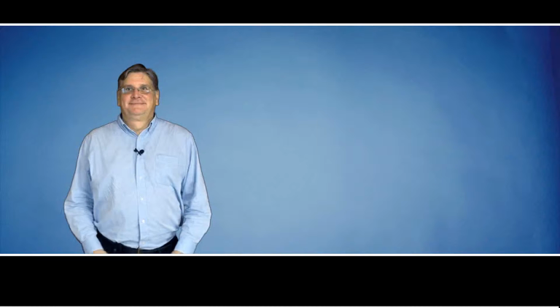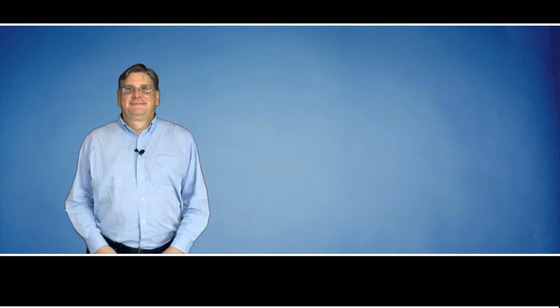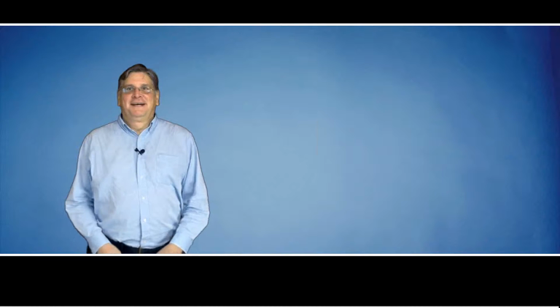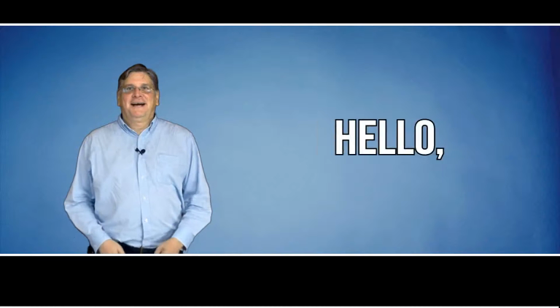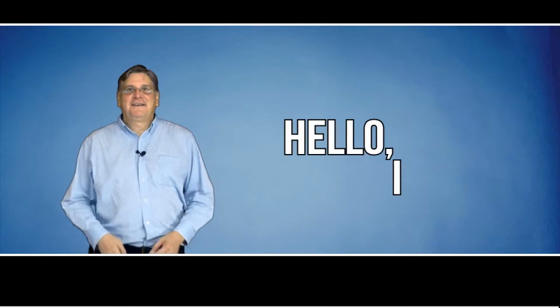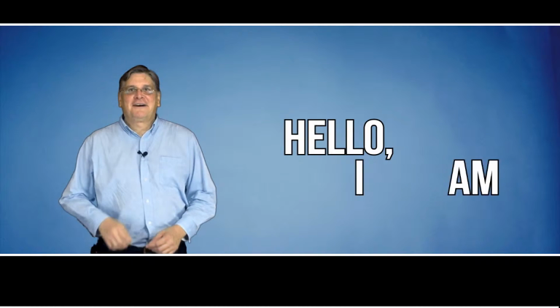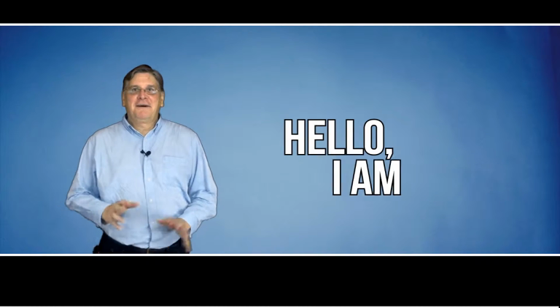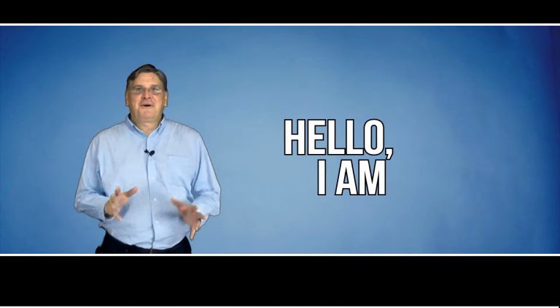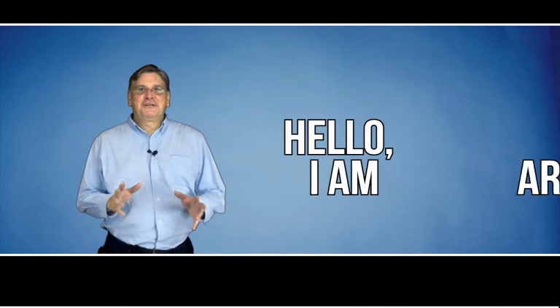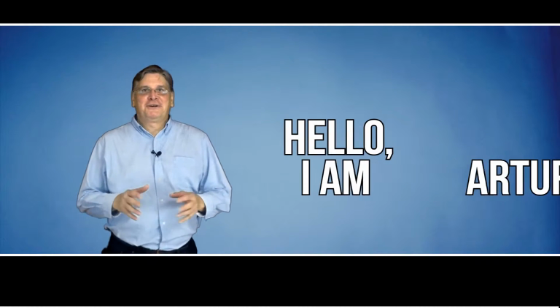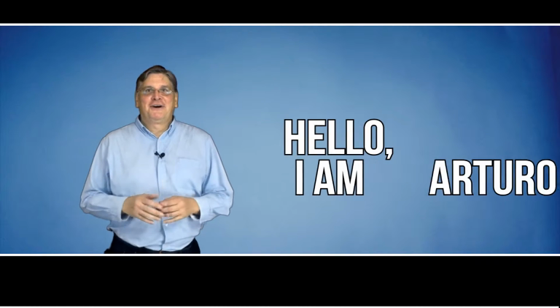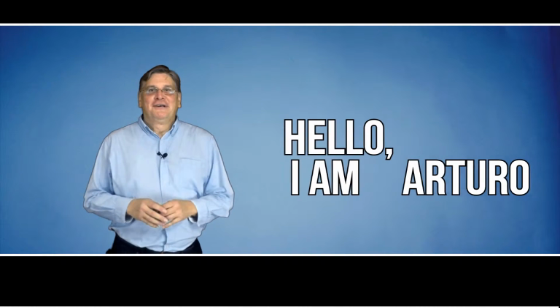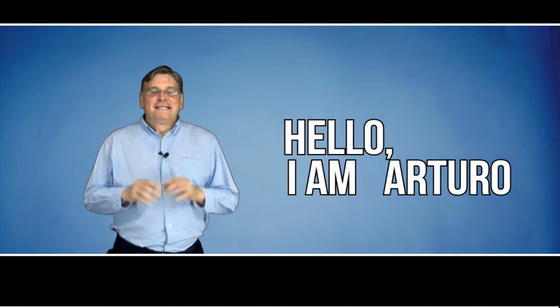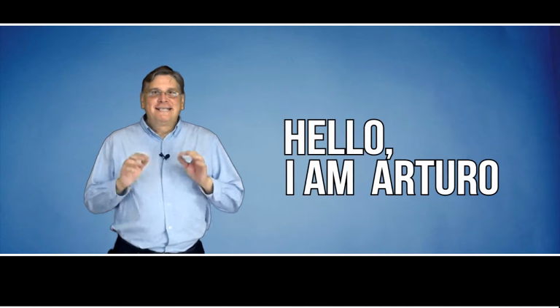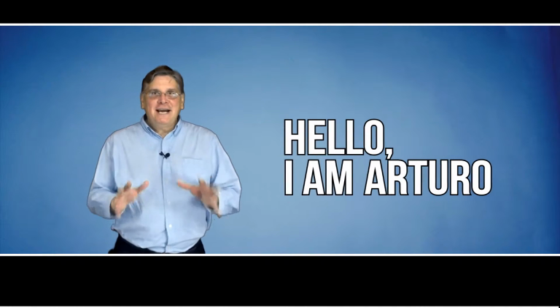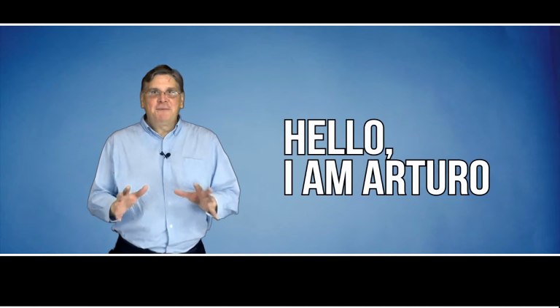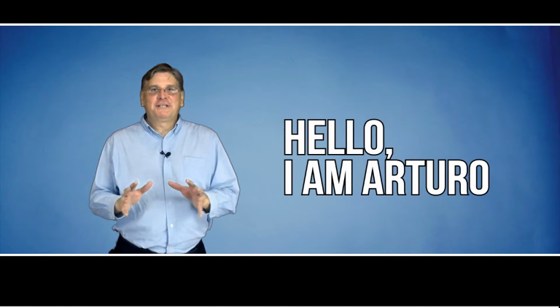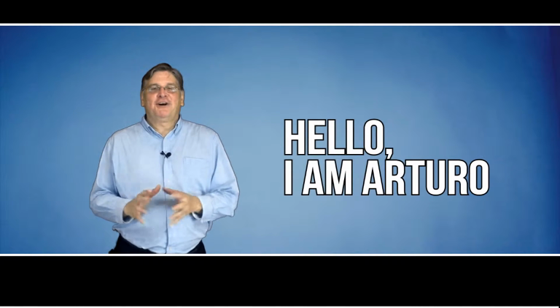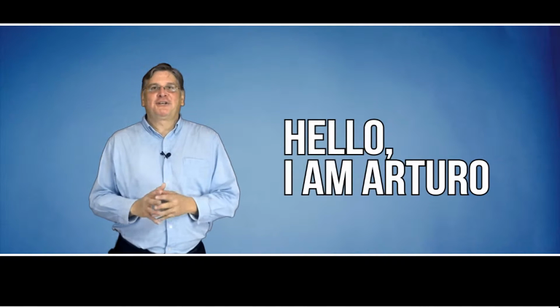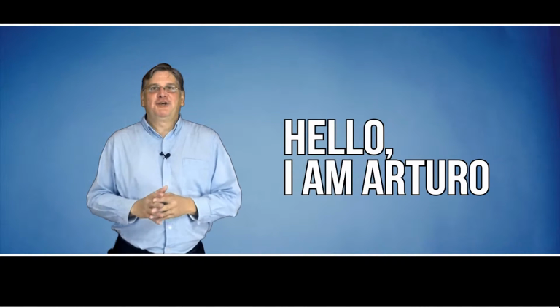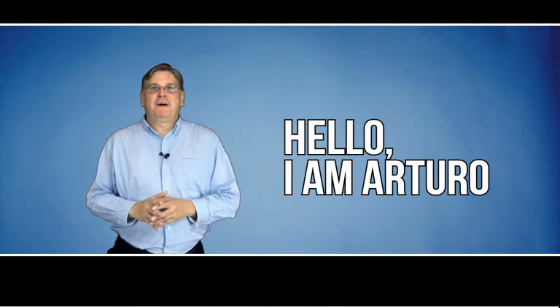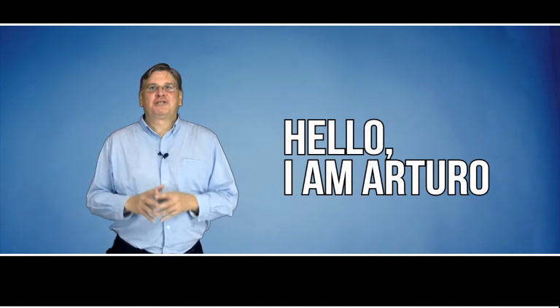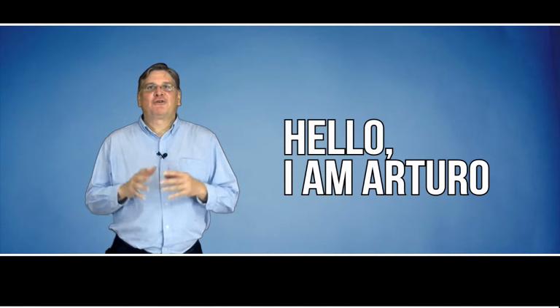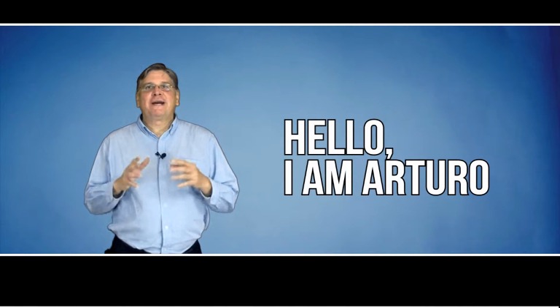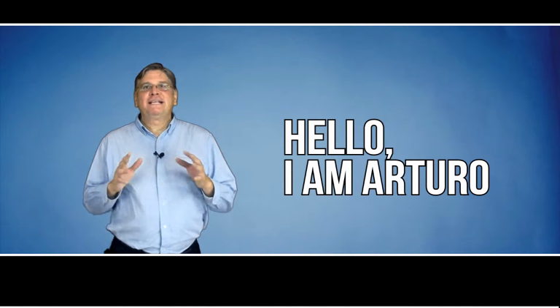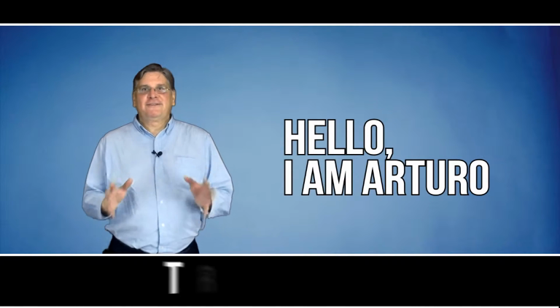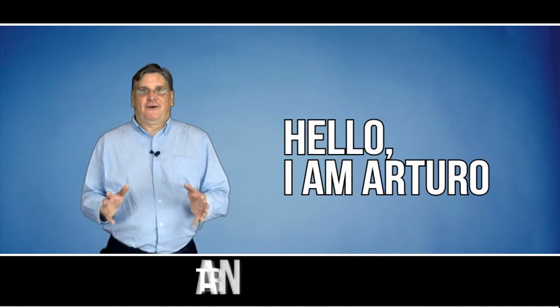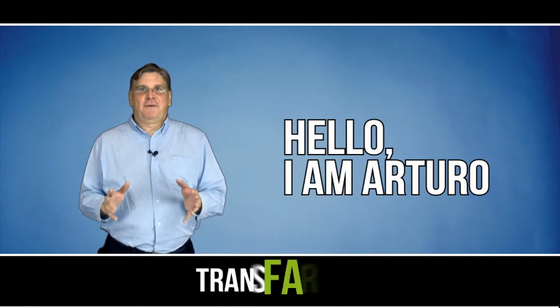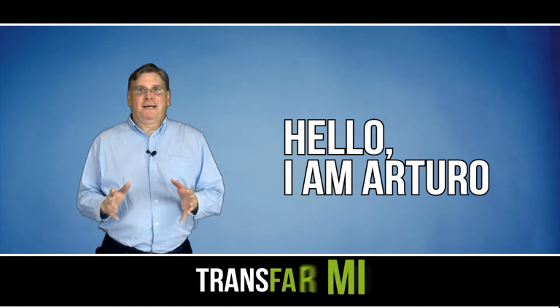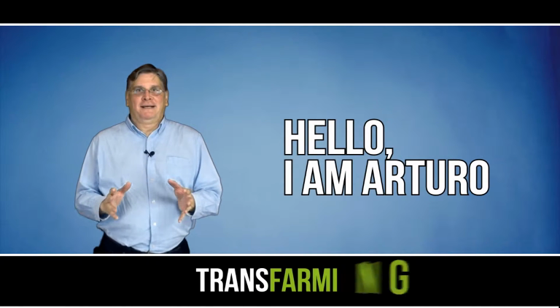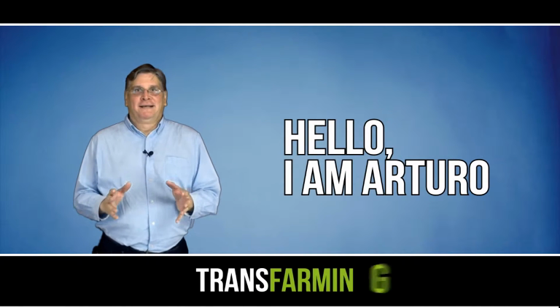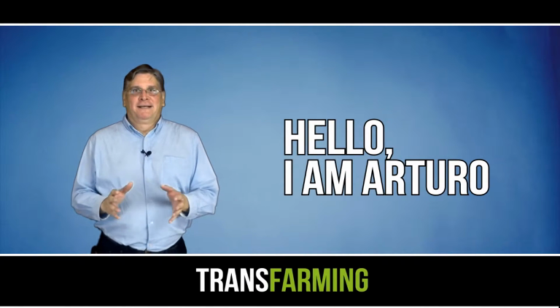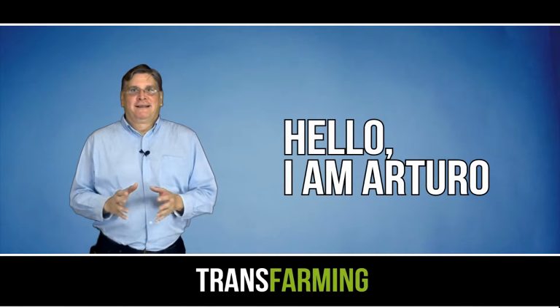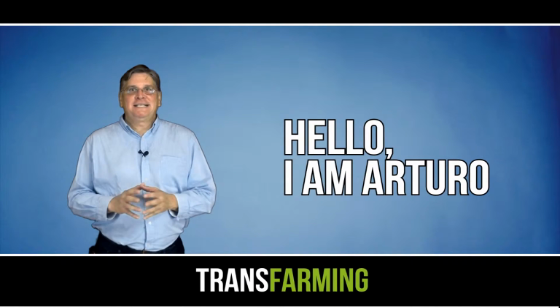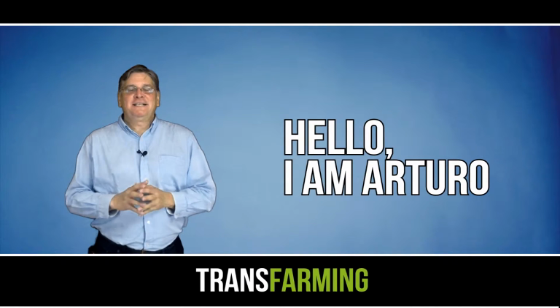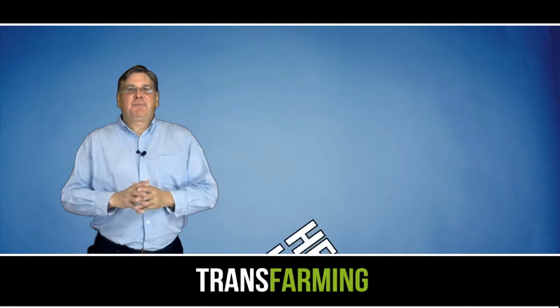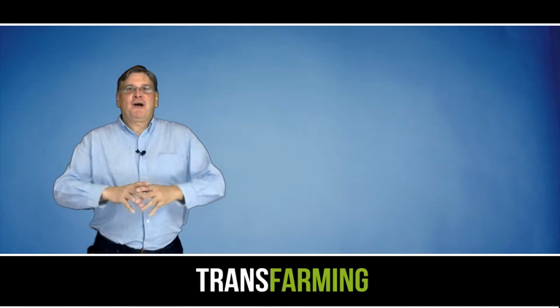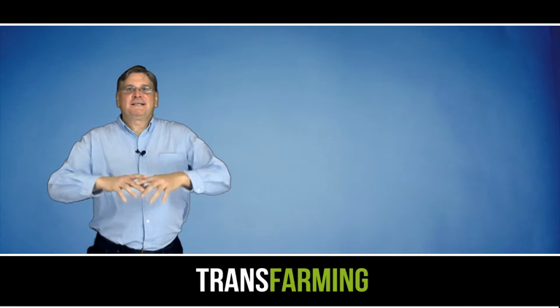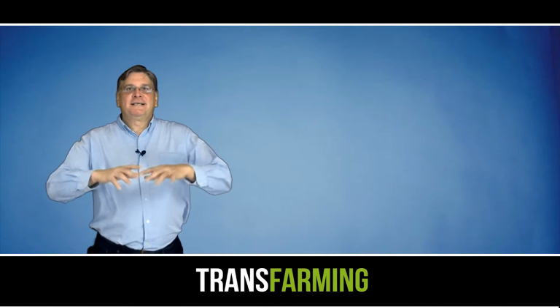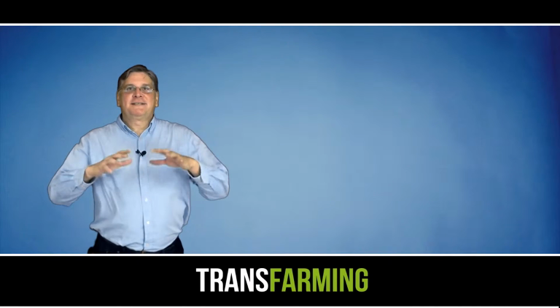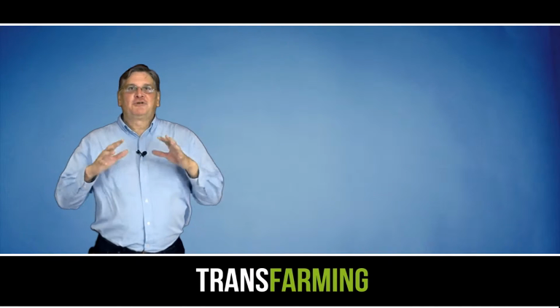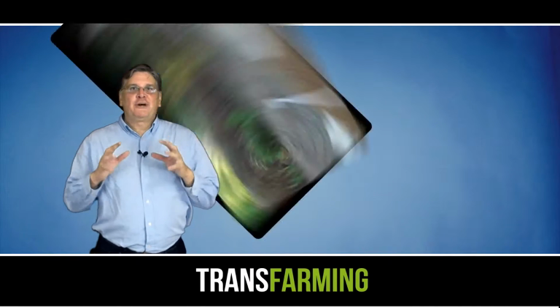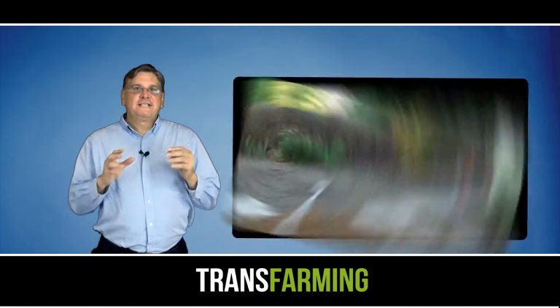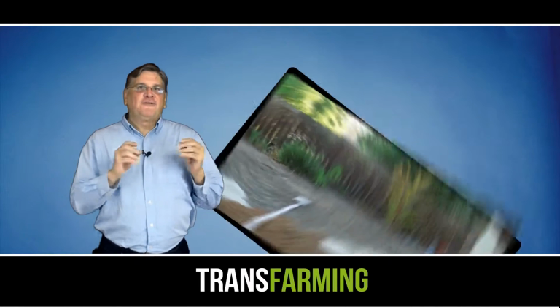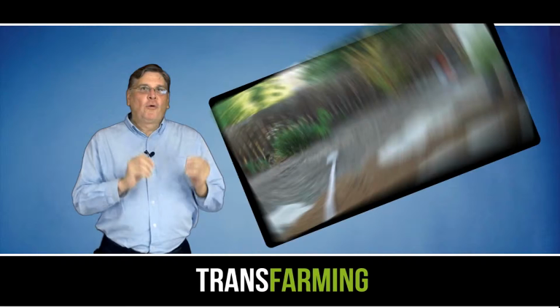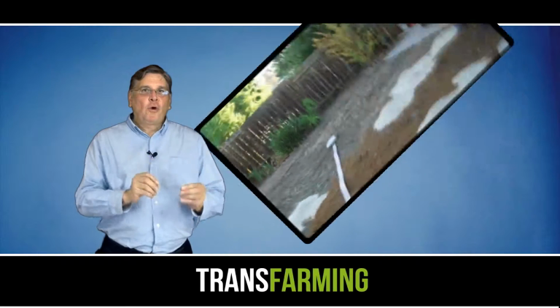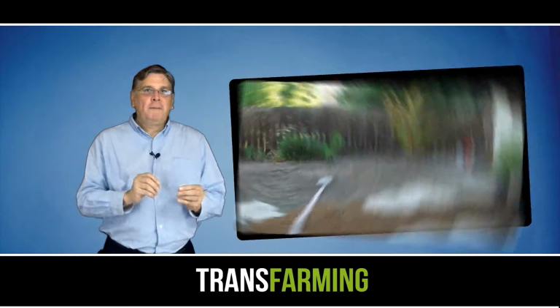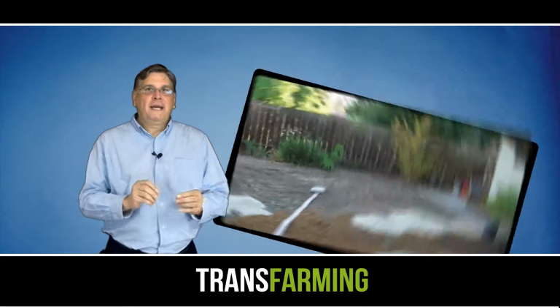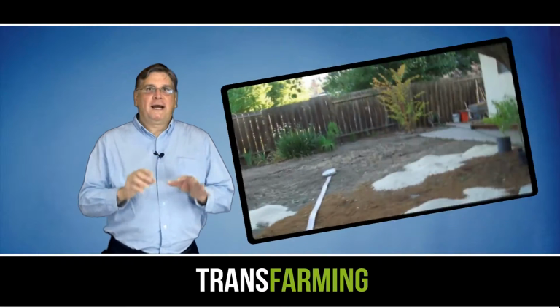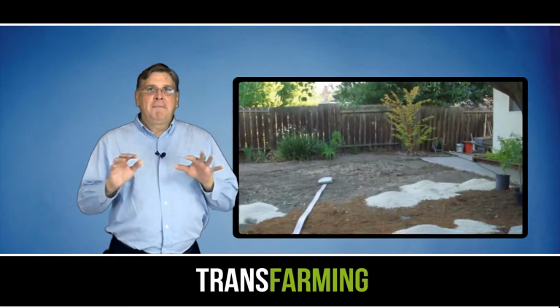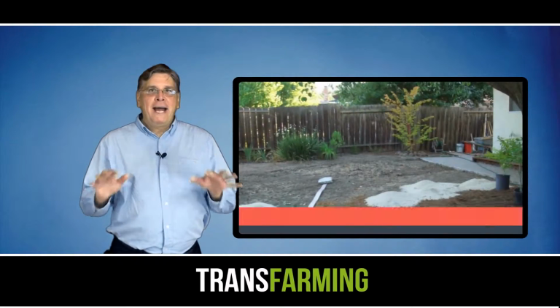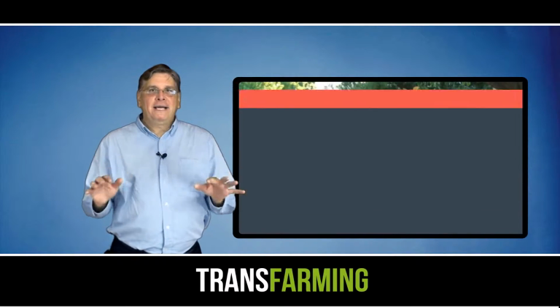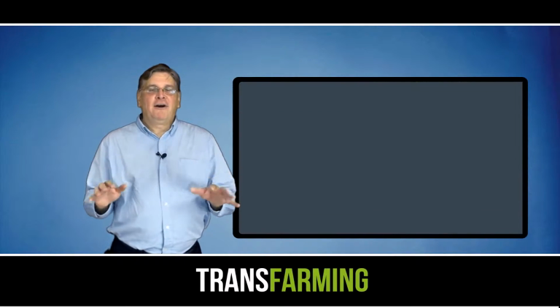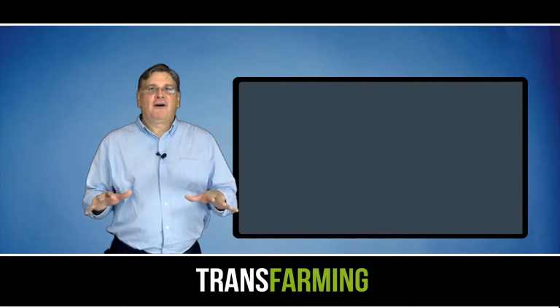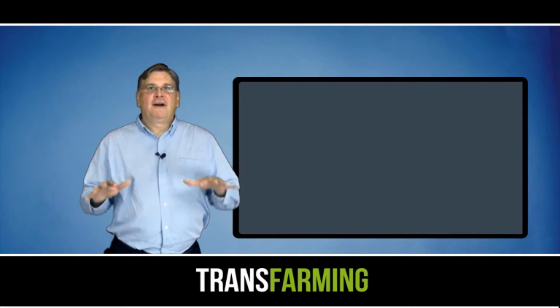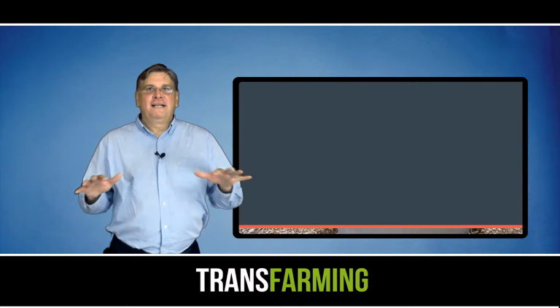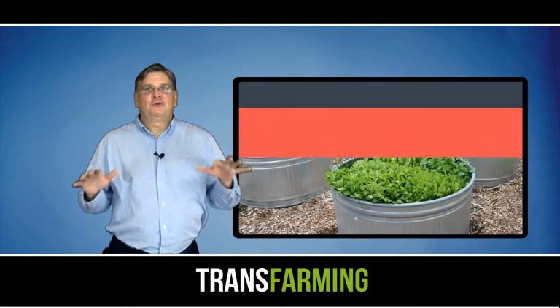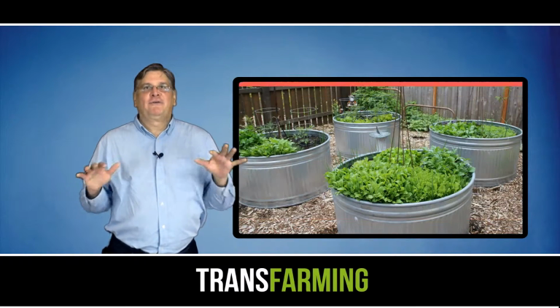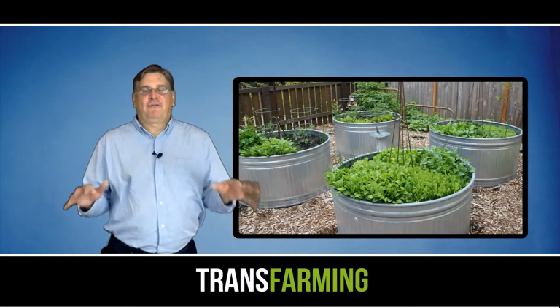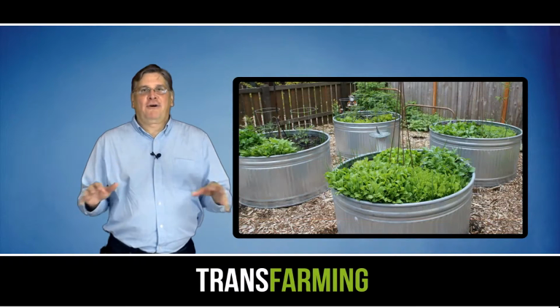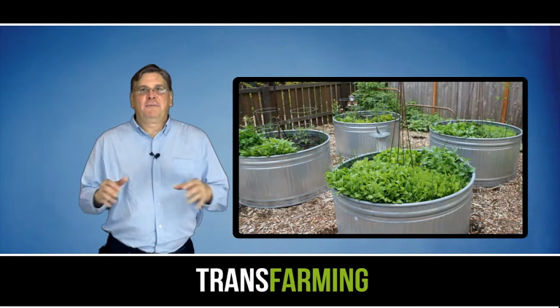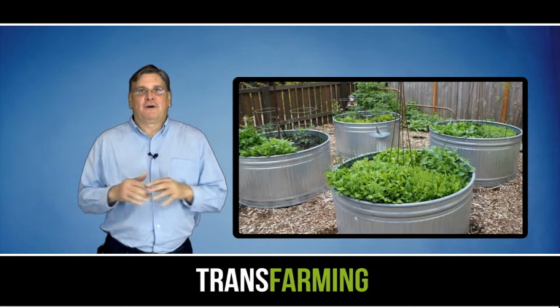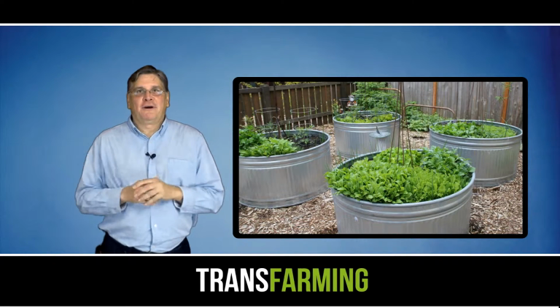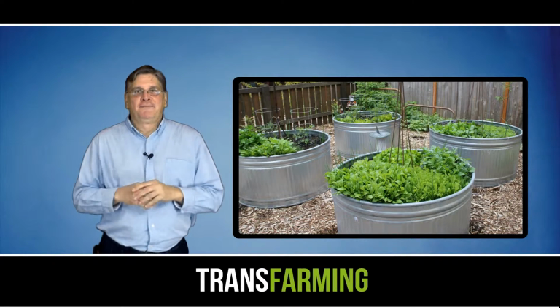Hi there, I'm Arturo. Today I want to talk to you about trans farming — that's the process of transforming a backyard into a farmyard.